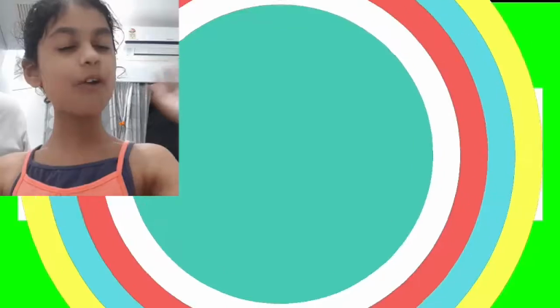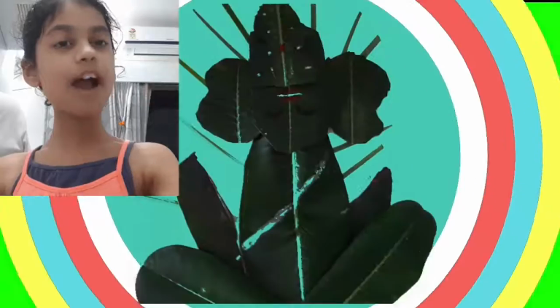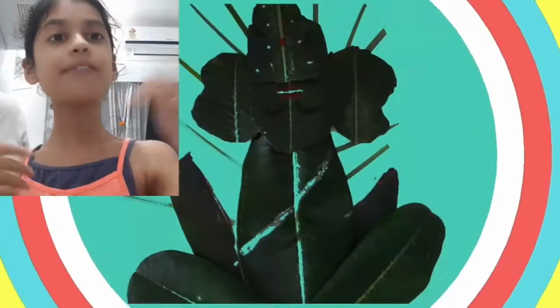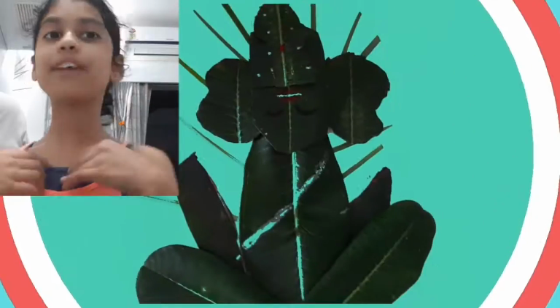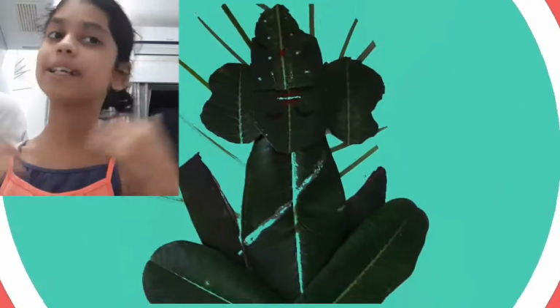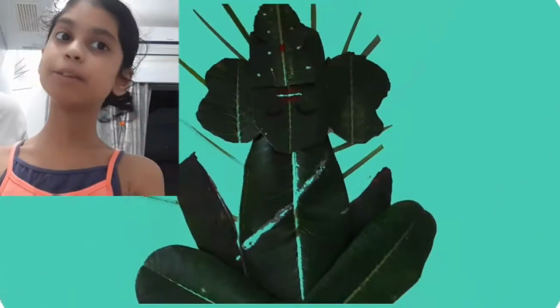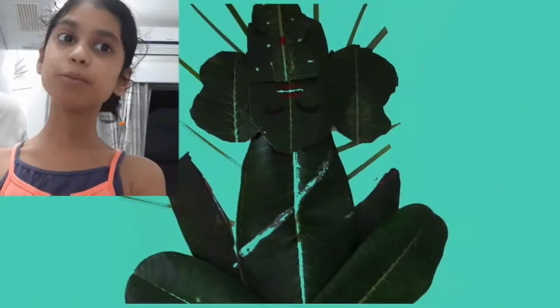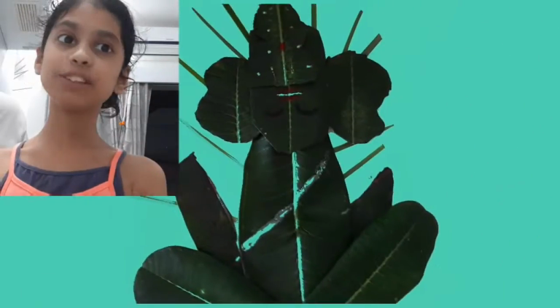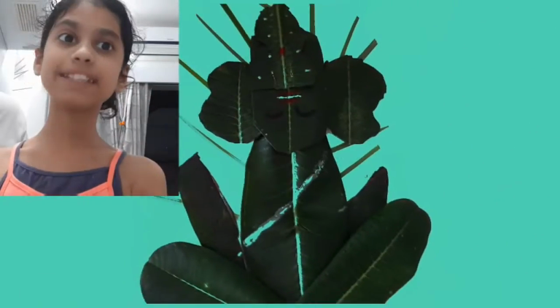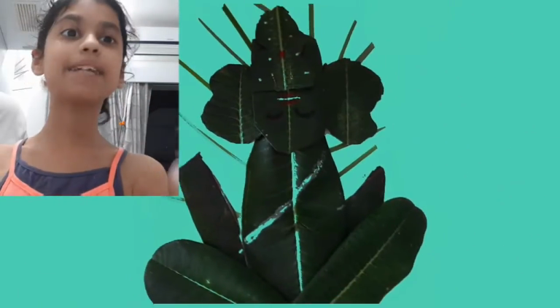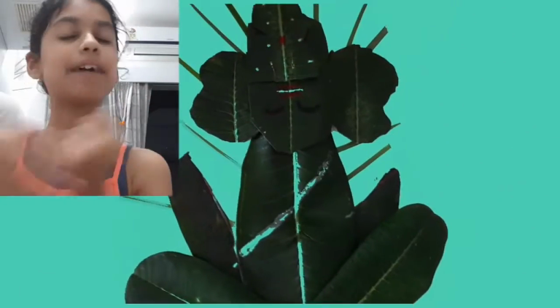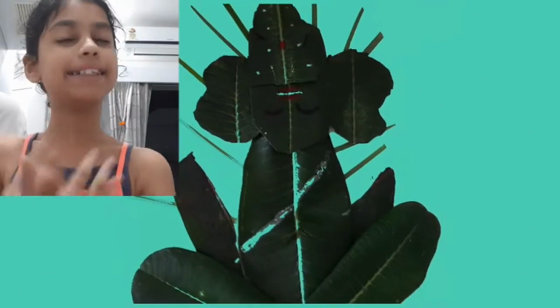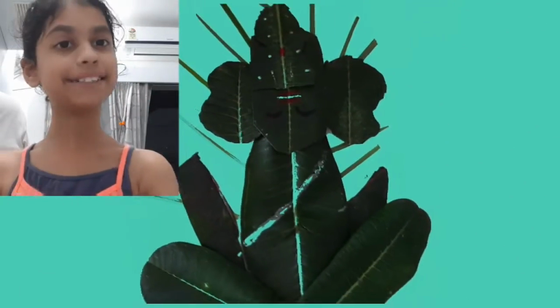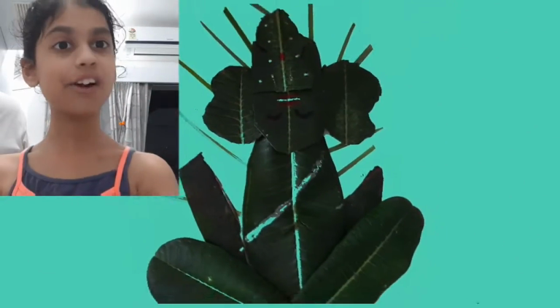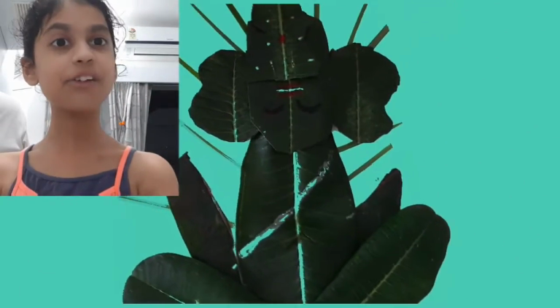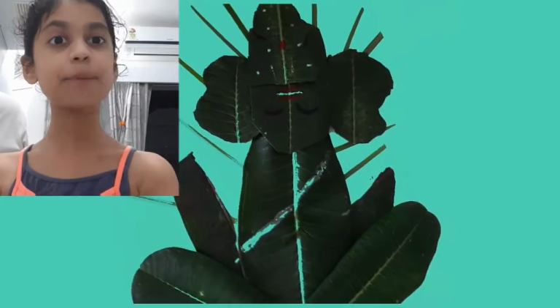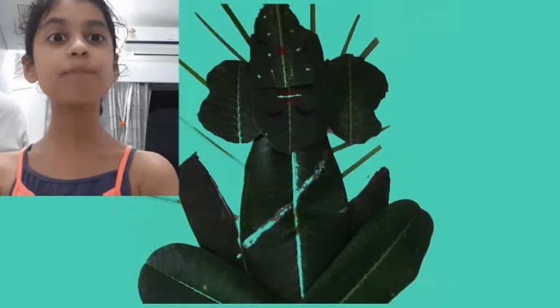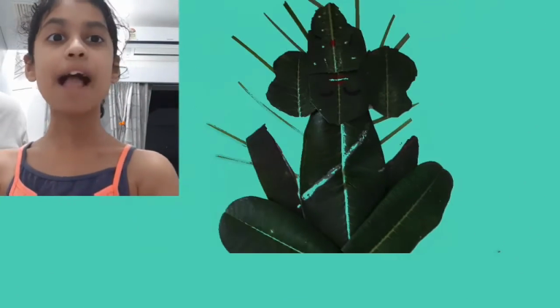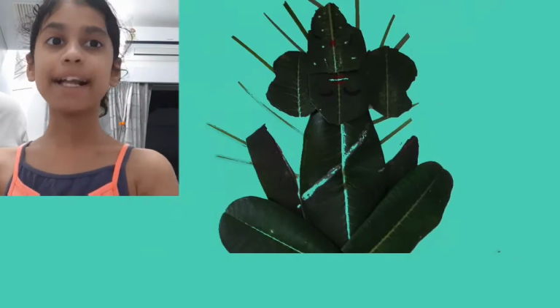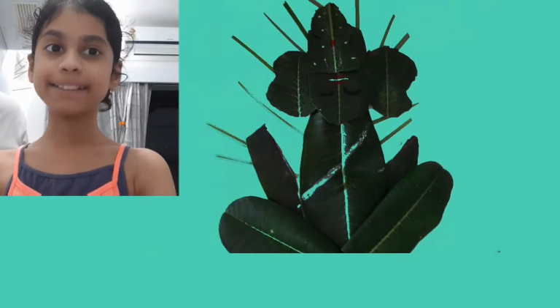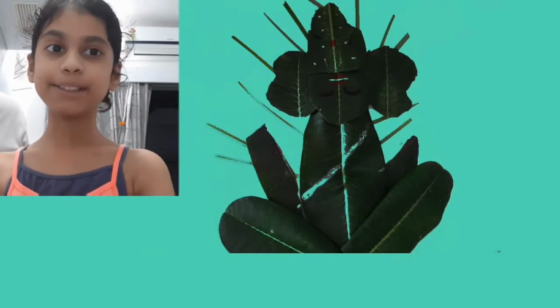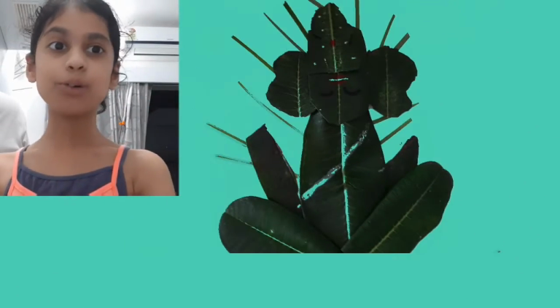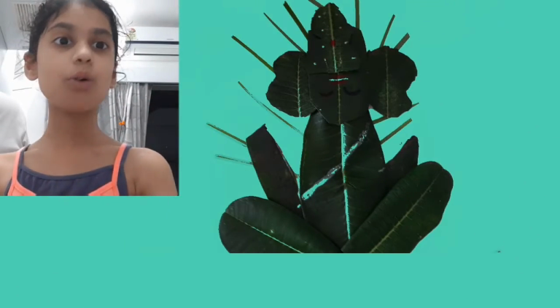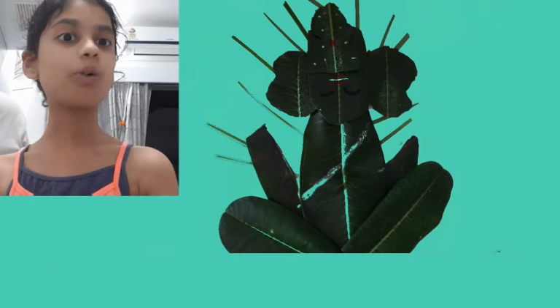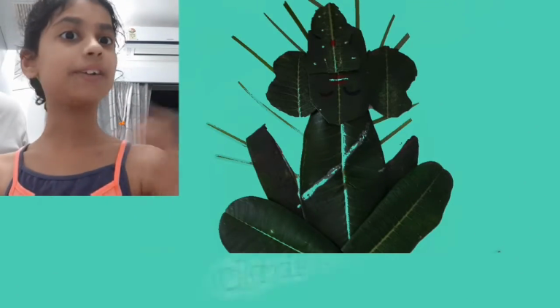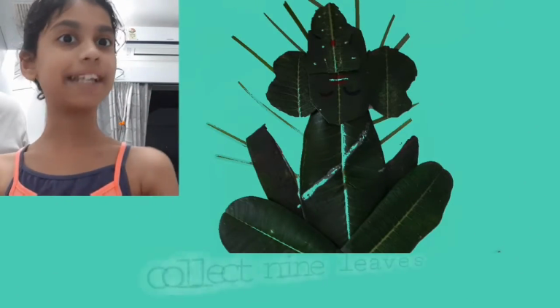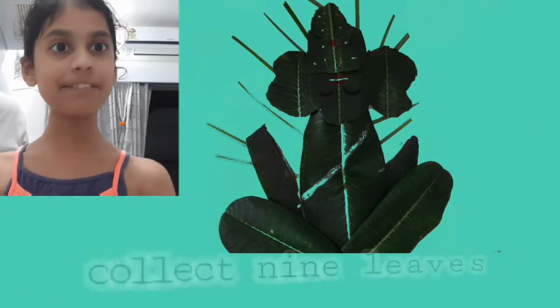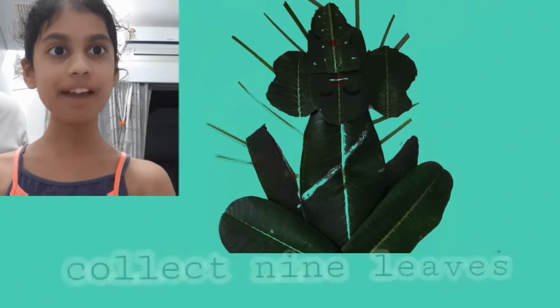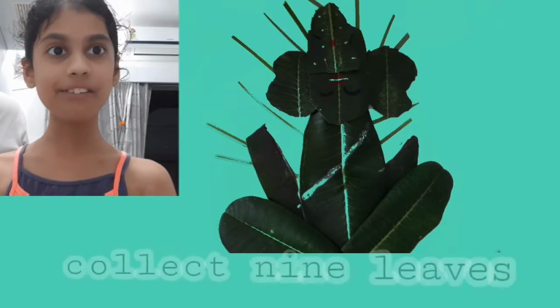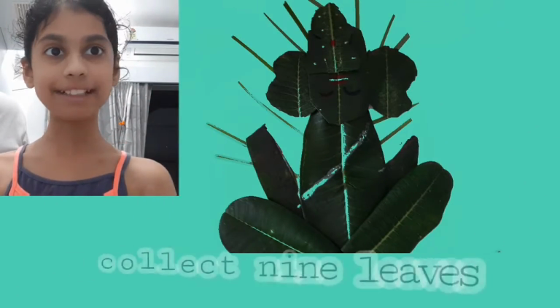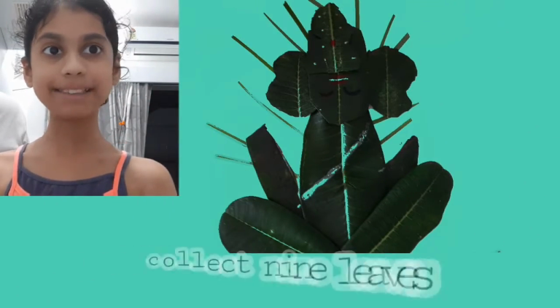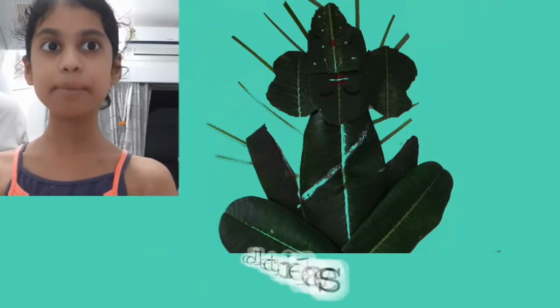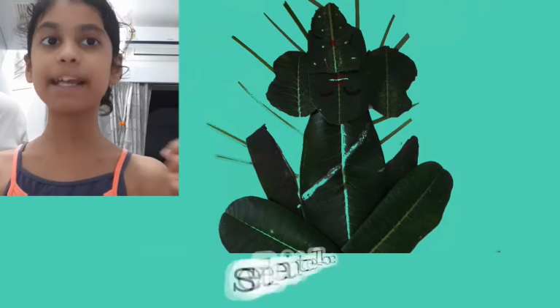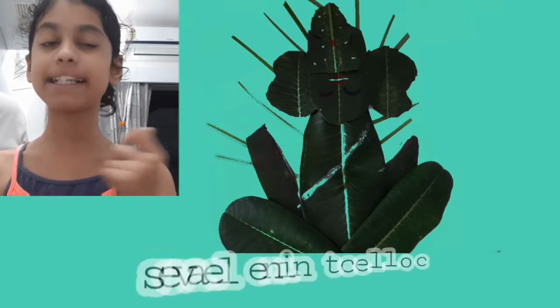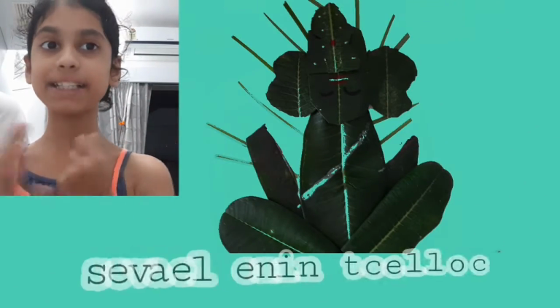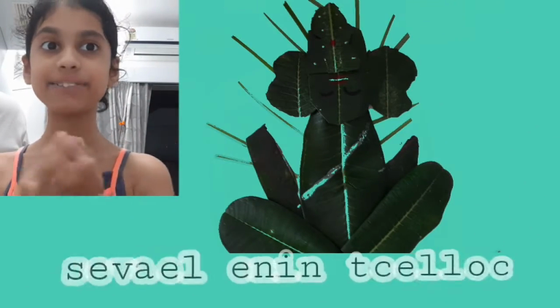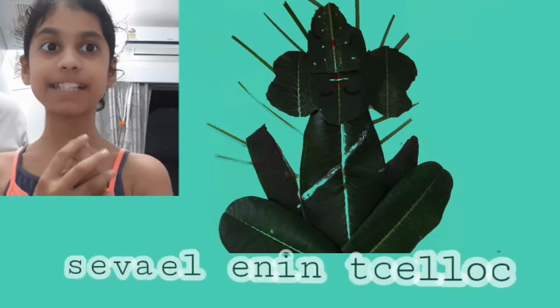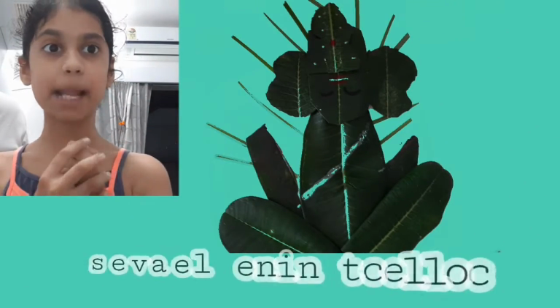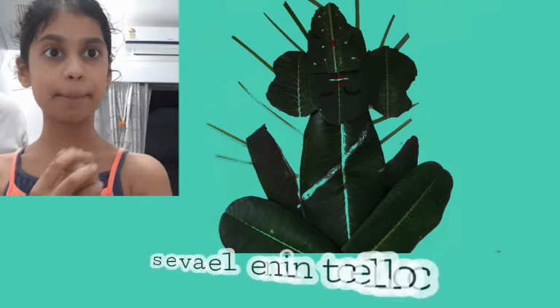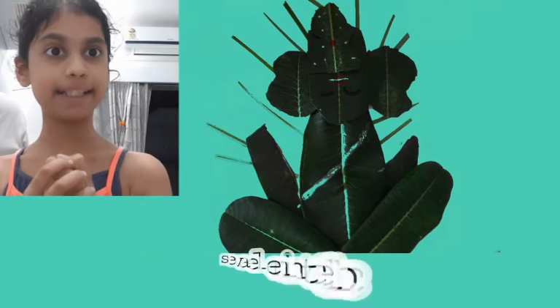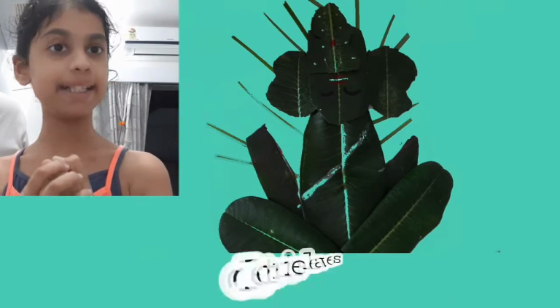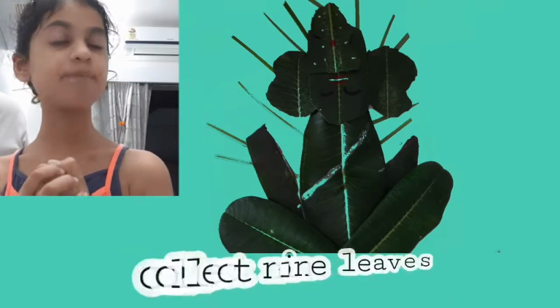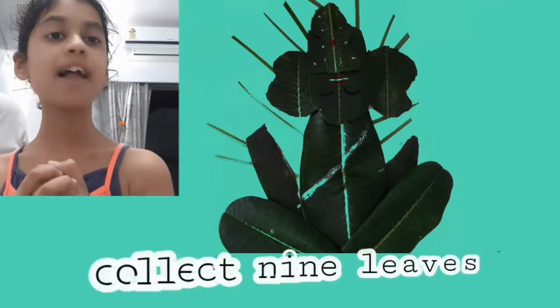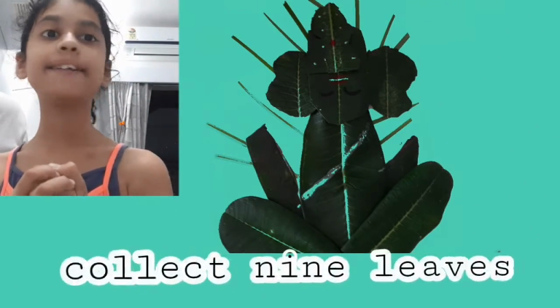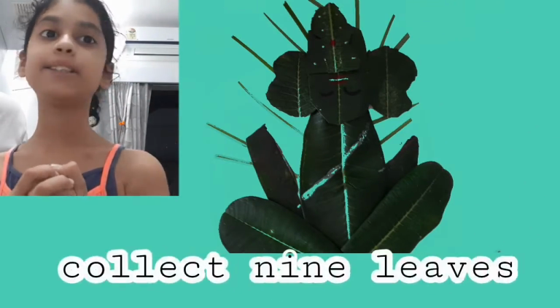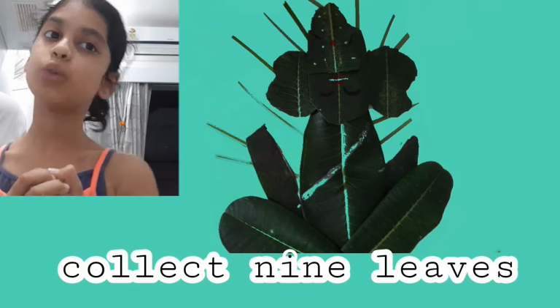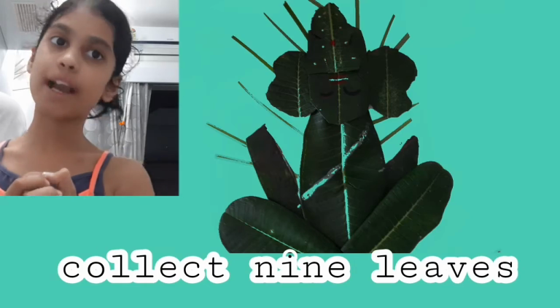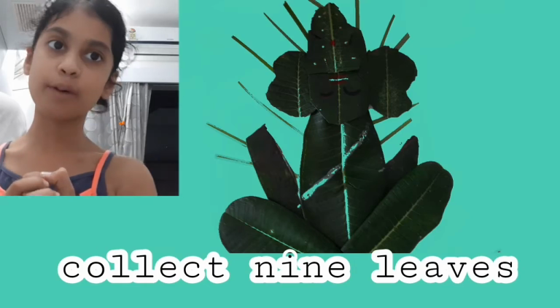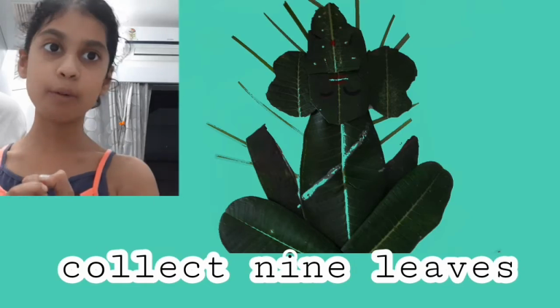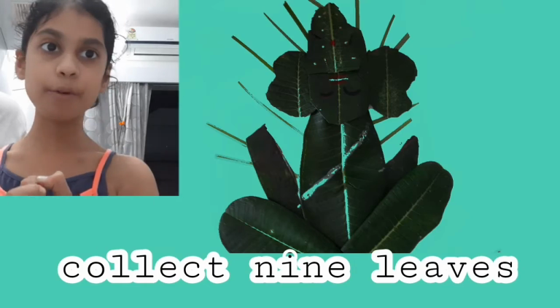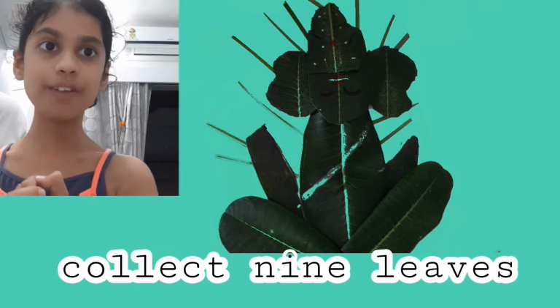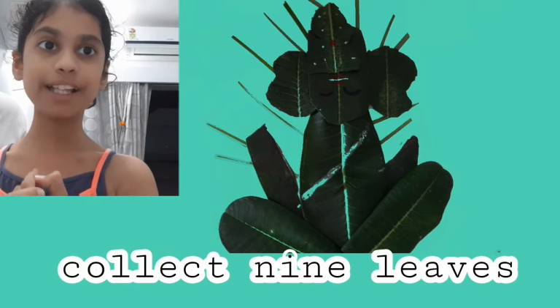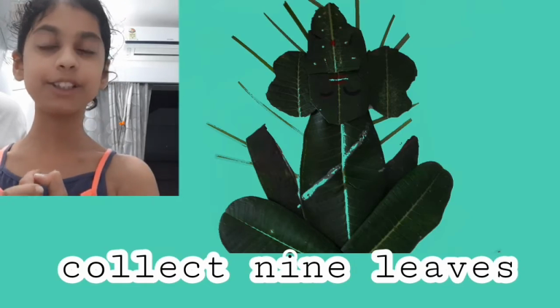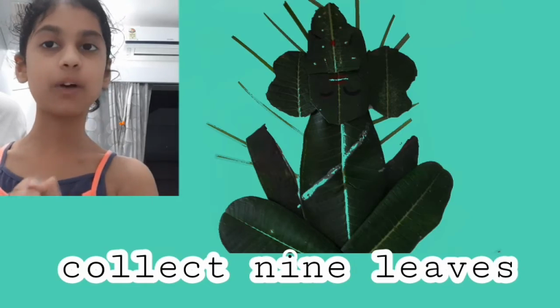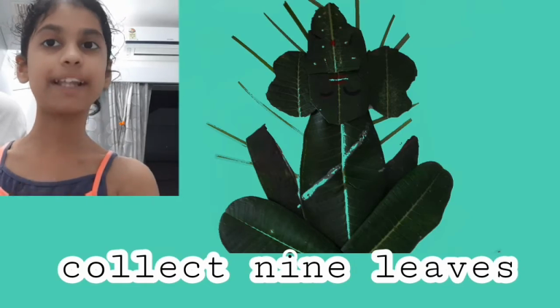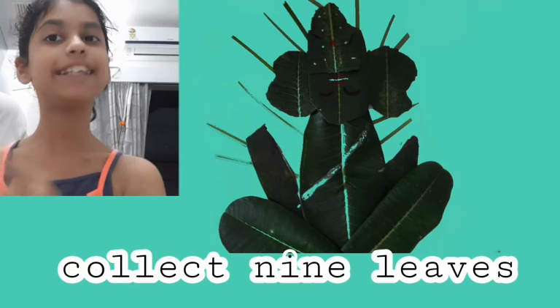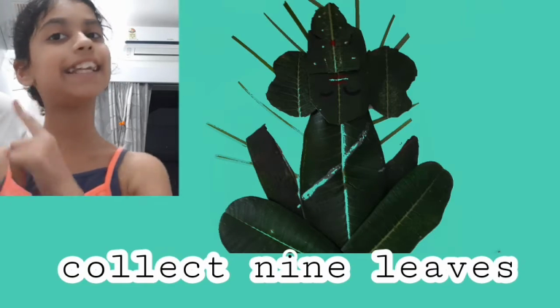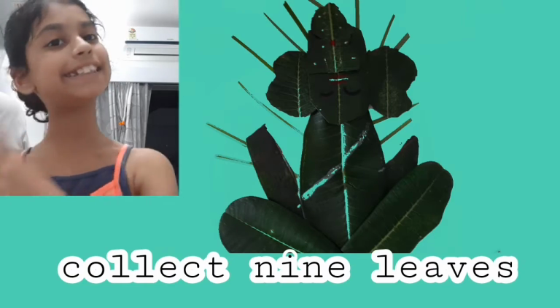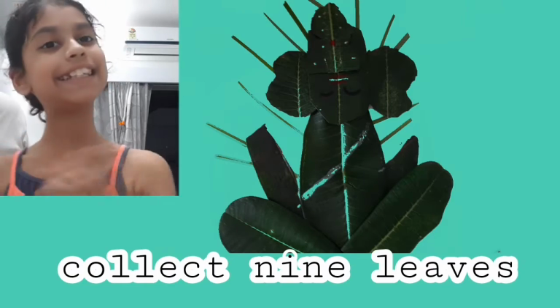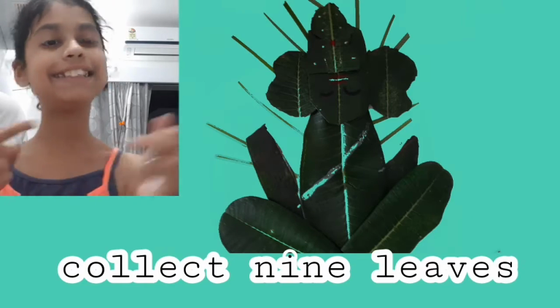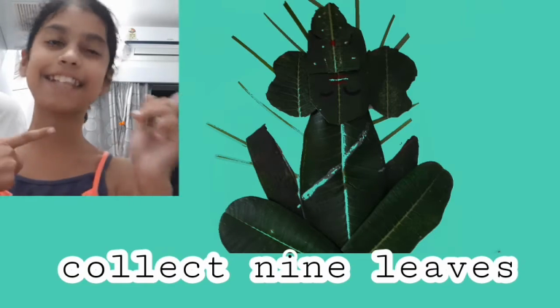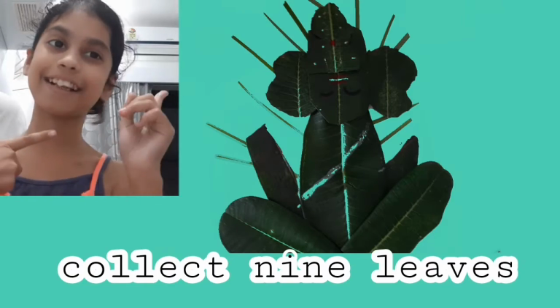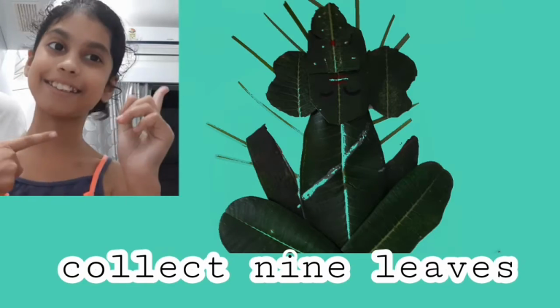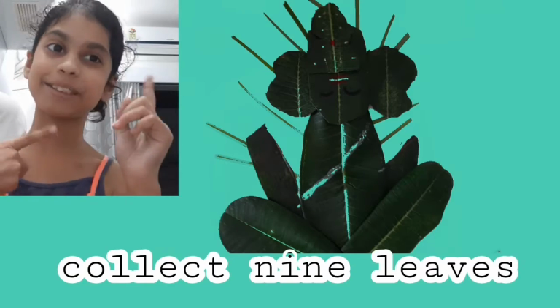Hi everyone, welcome to Pujas and Mice Corner. Today we are going to make leaves Ganpati. I hope you will enjoy — let's get started!